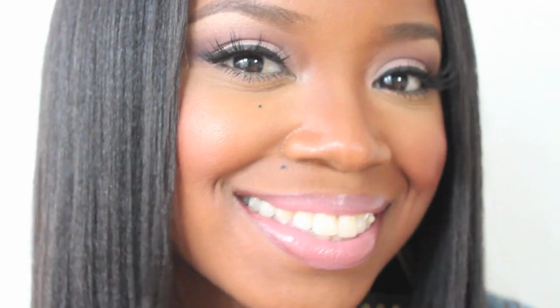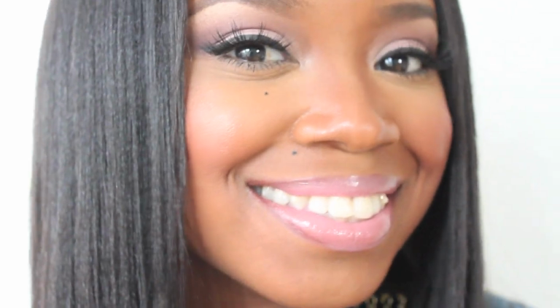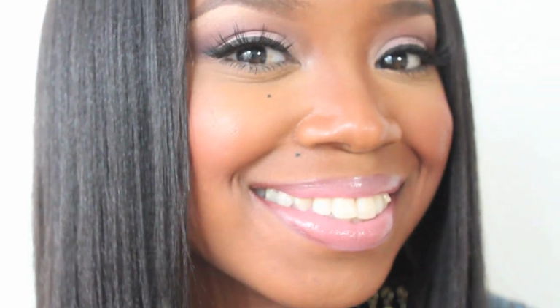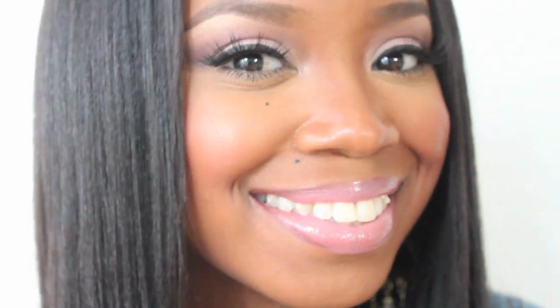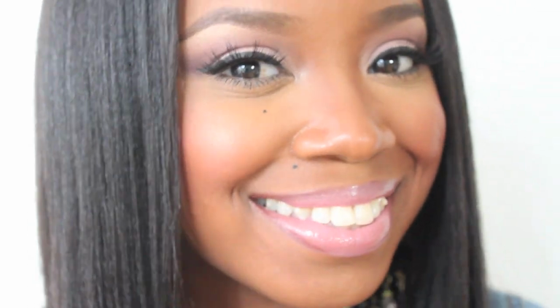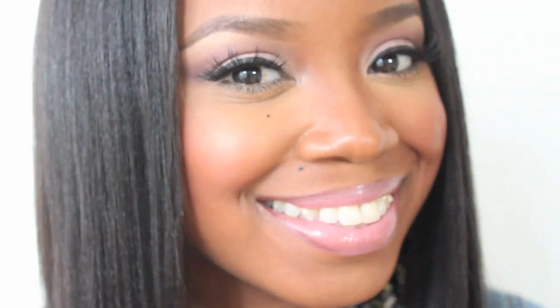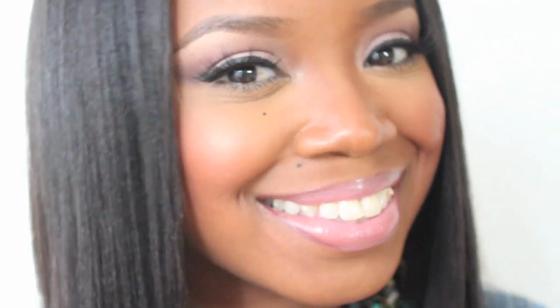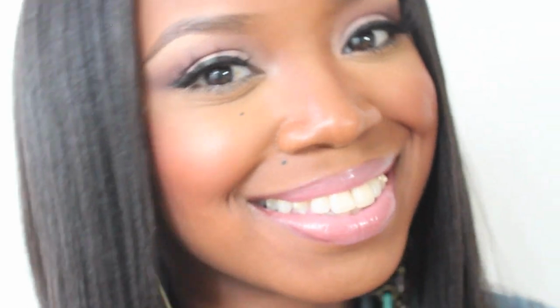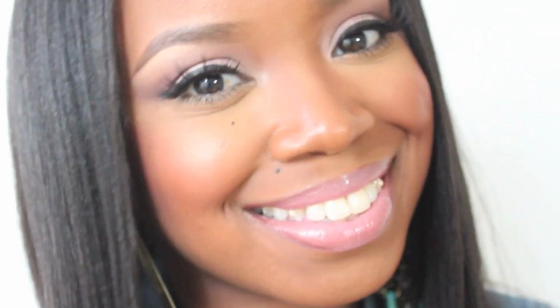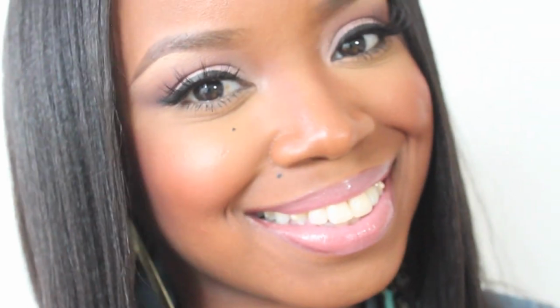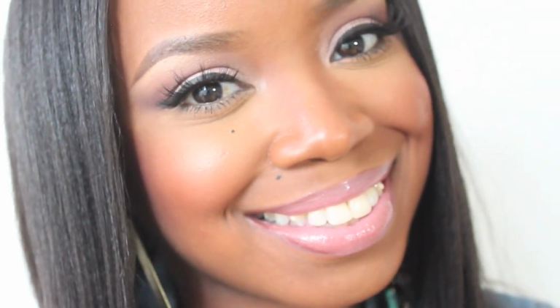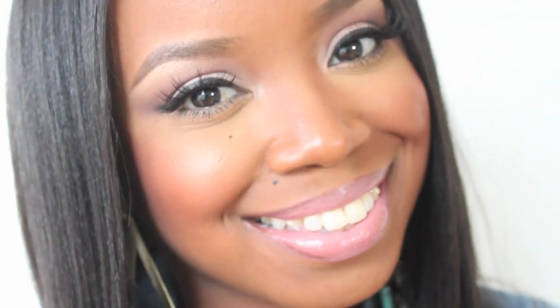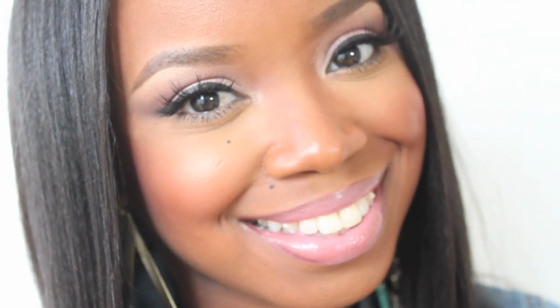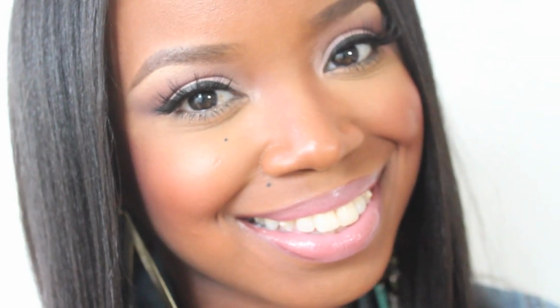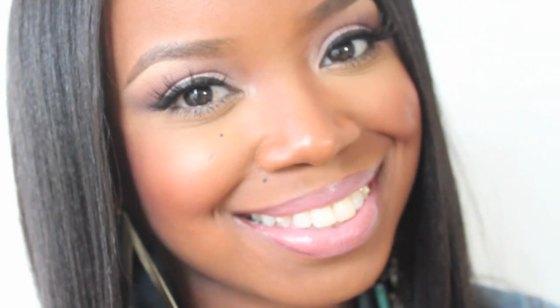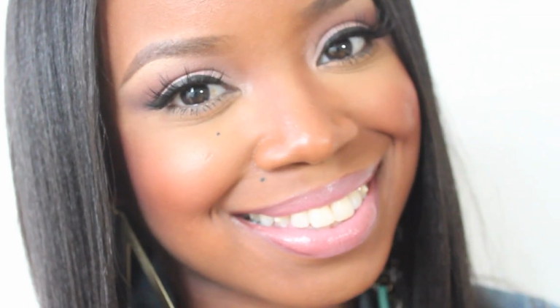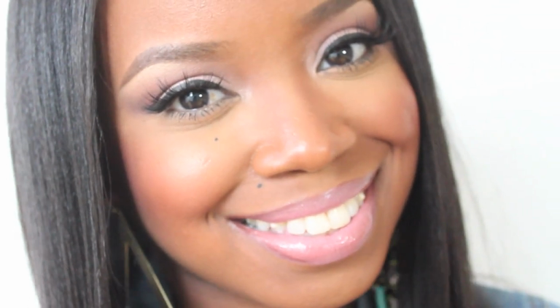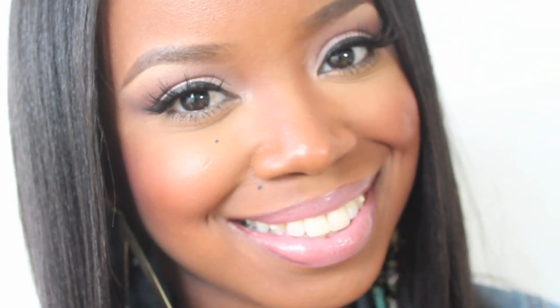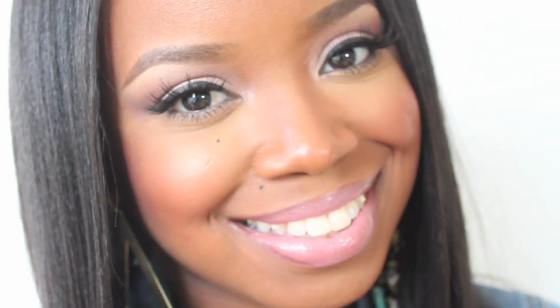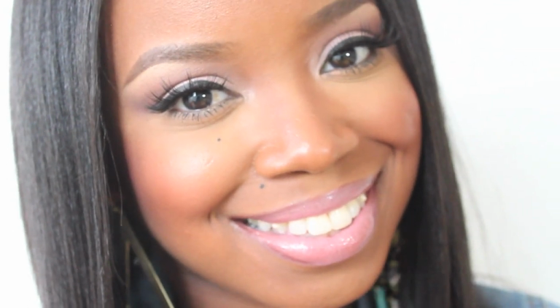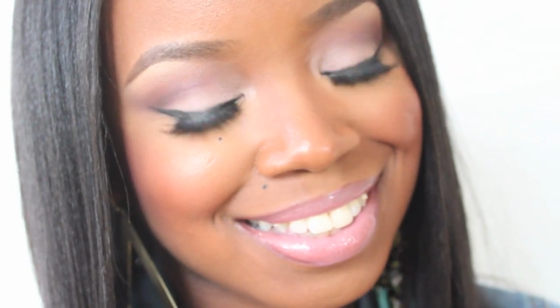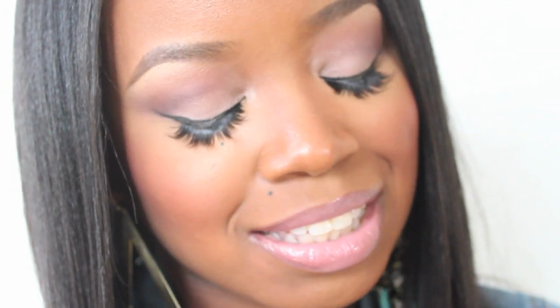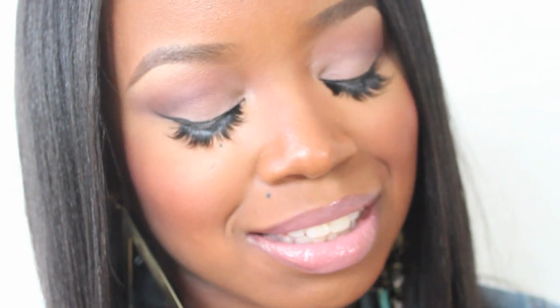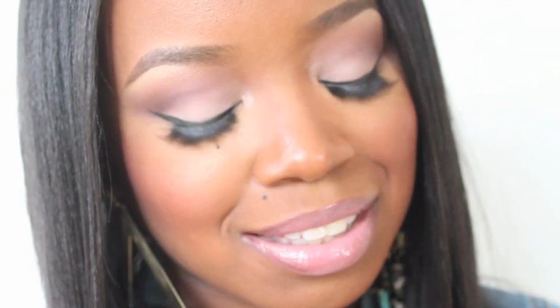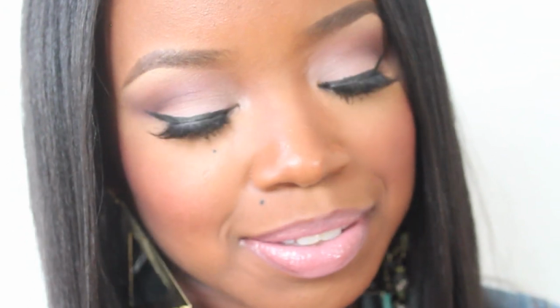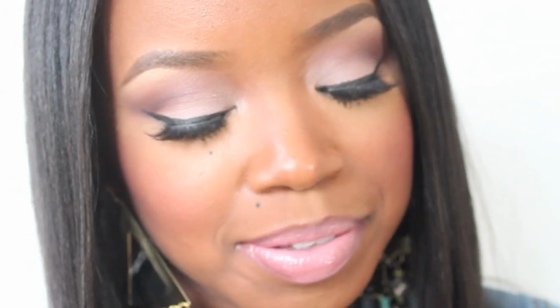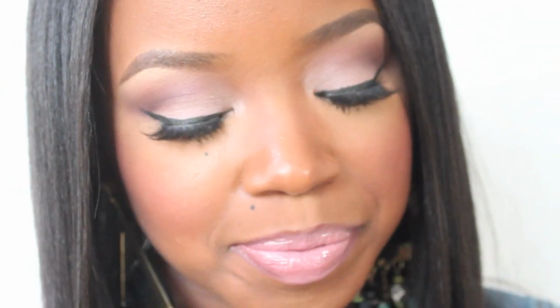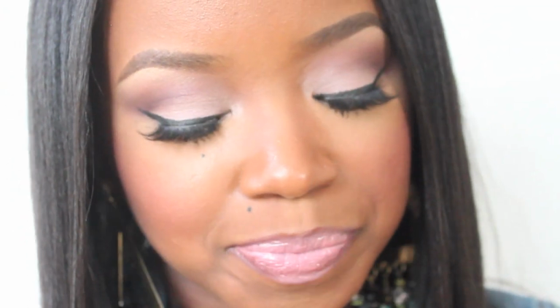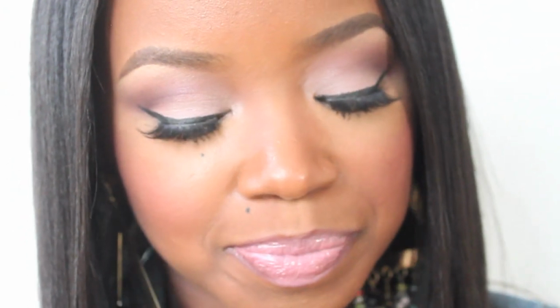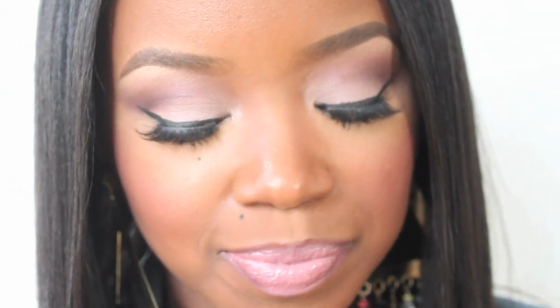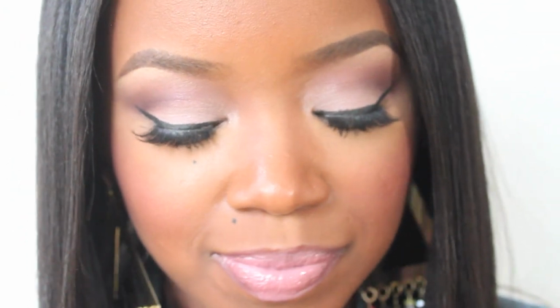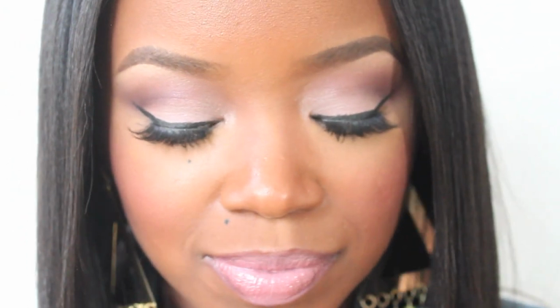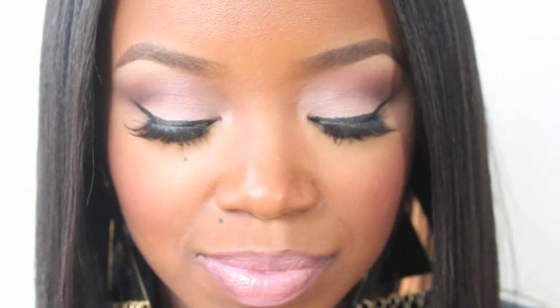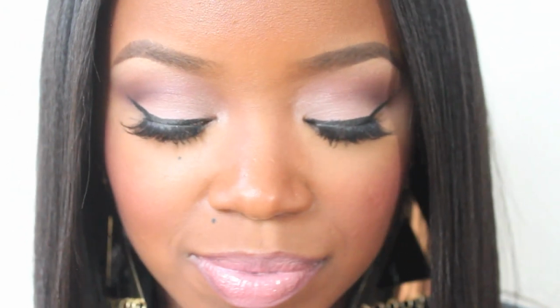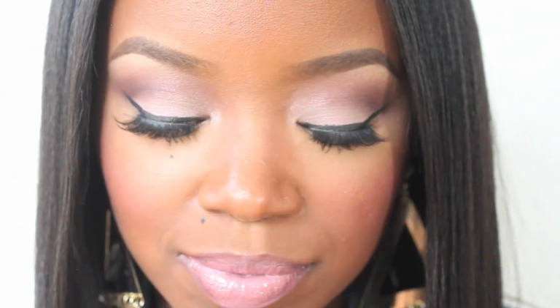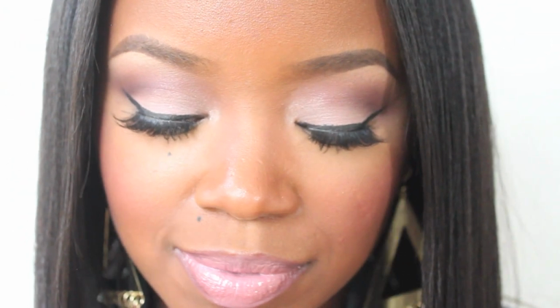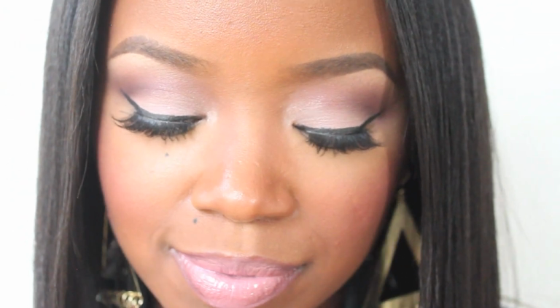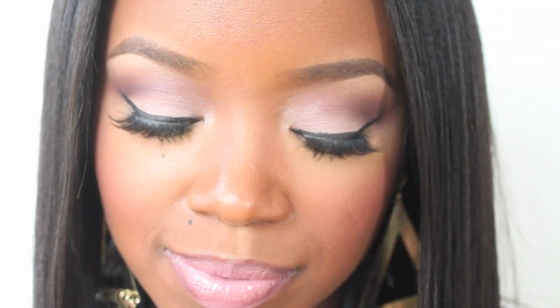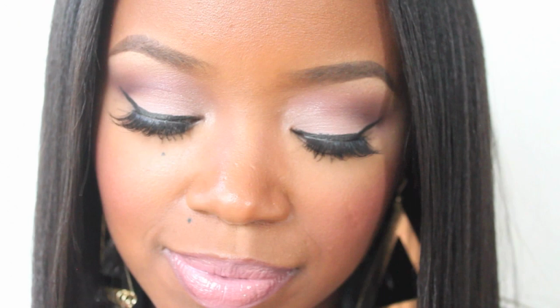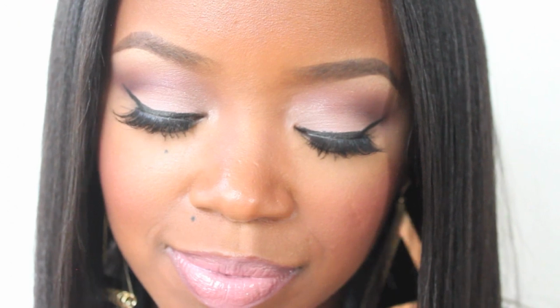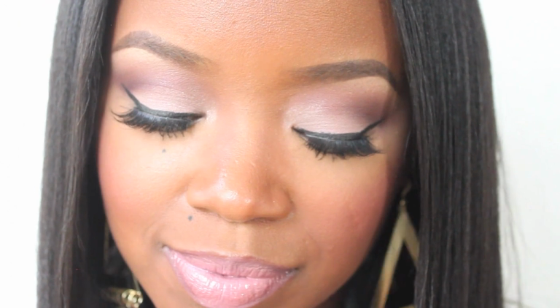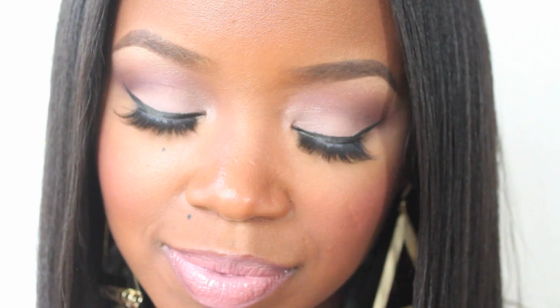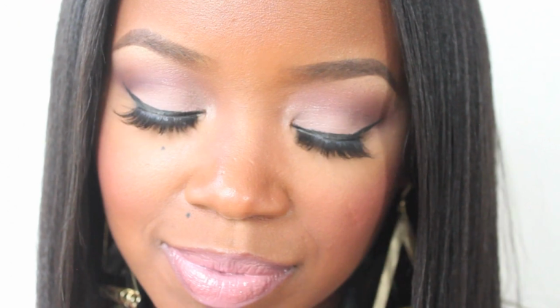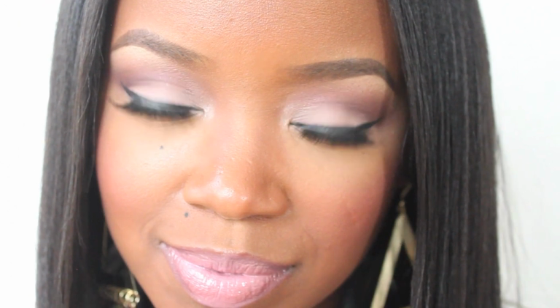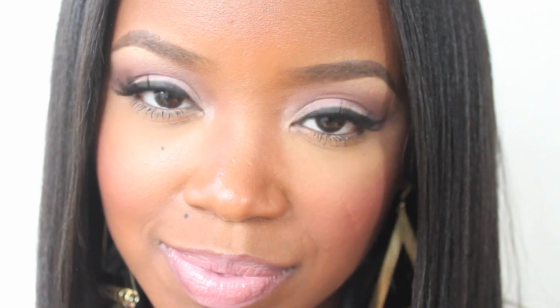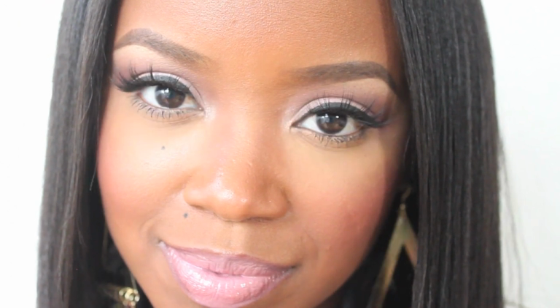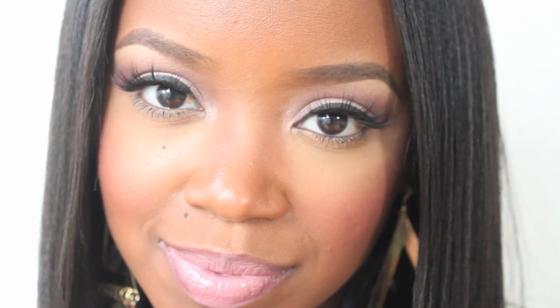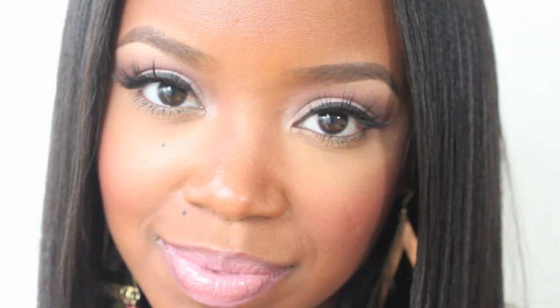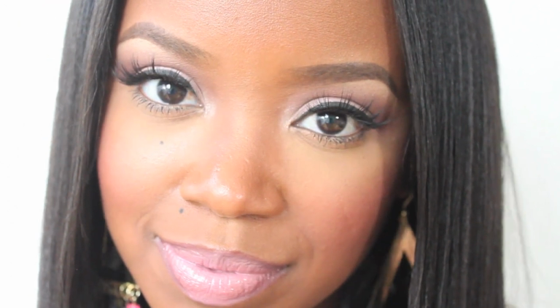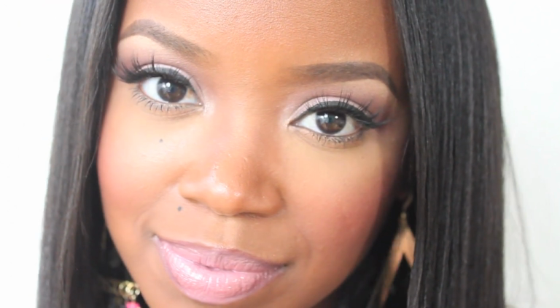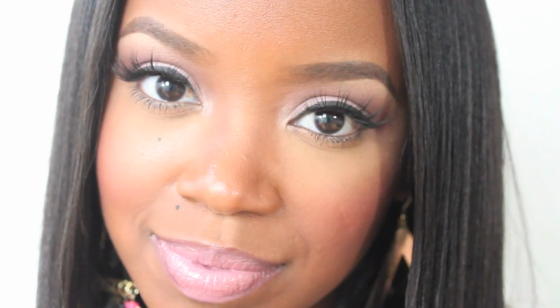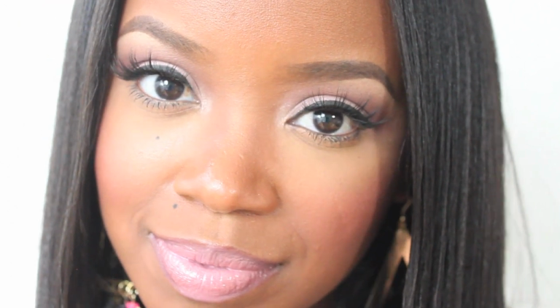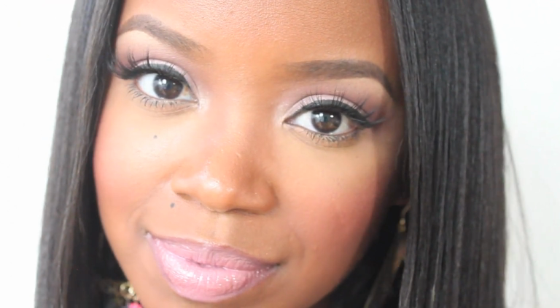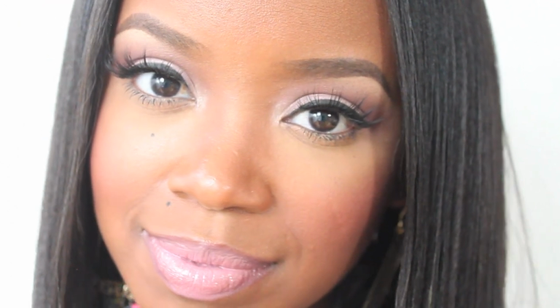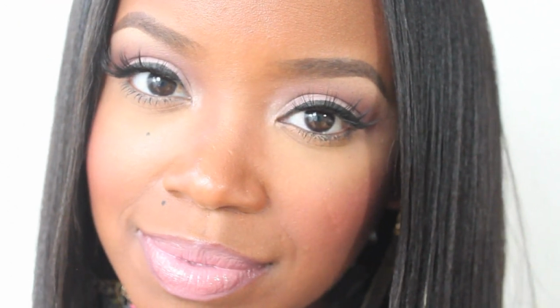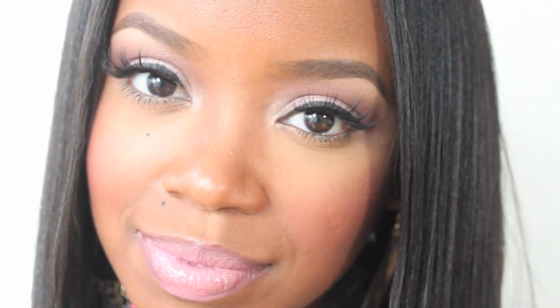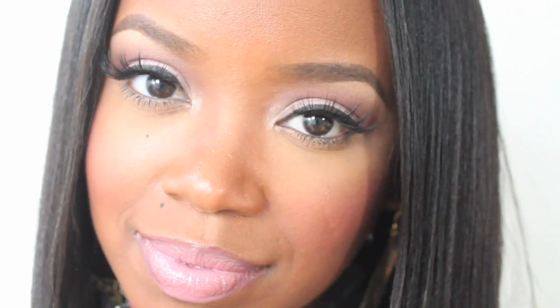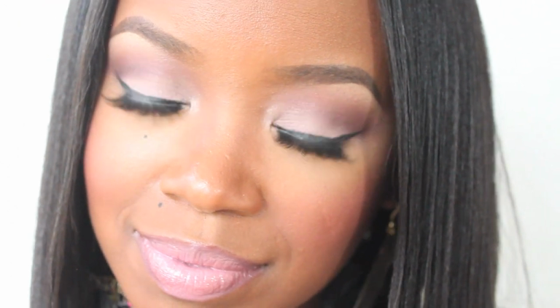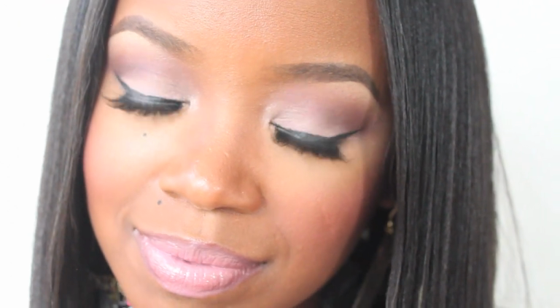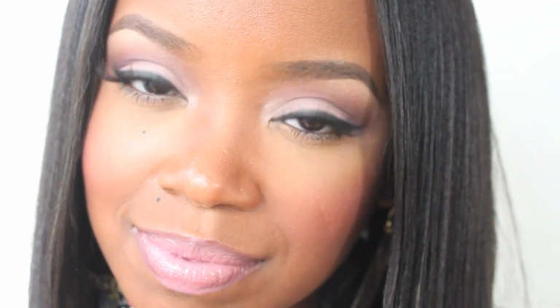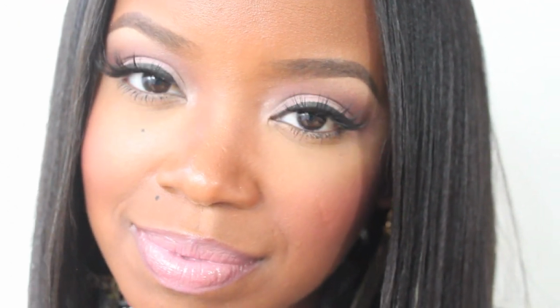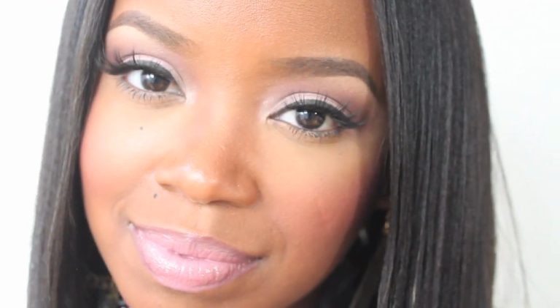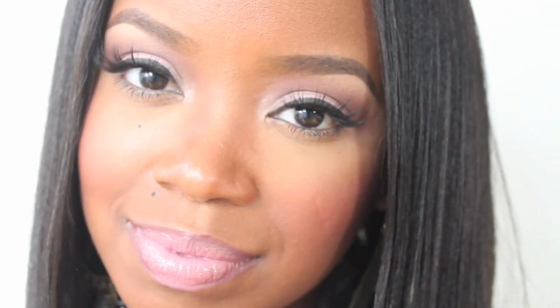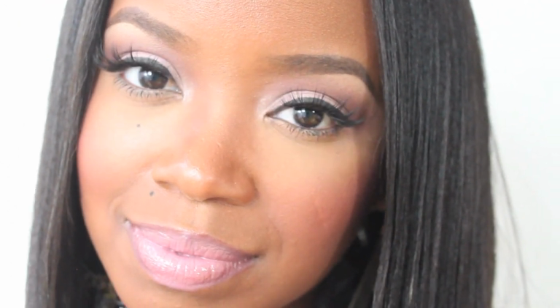Hey everybody, it's me, Megan, and we are doing this springtime look today, so we're going to go ahead and get started.